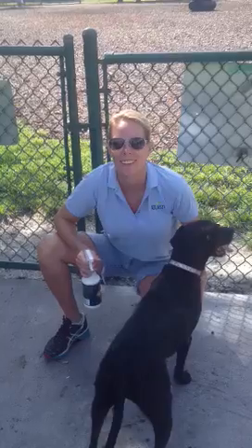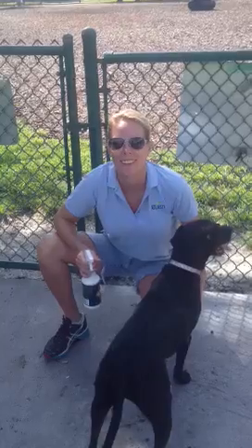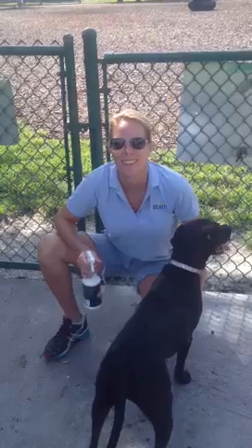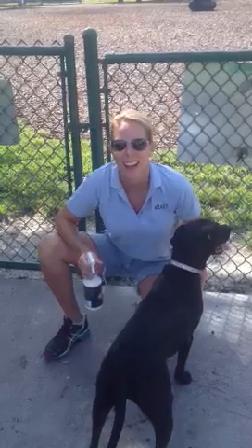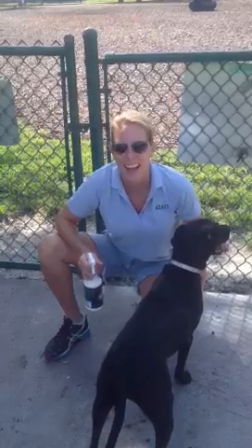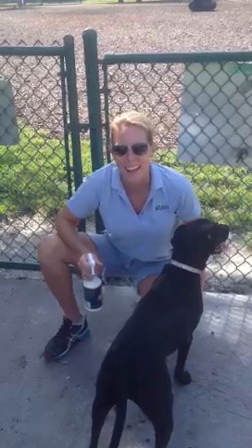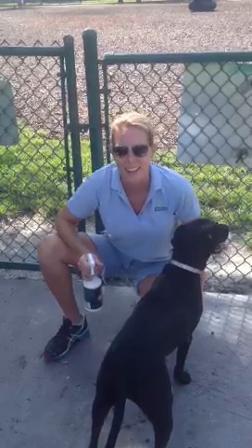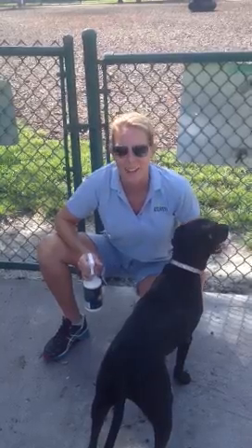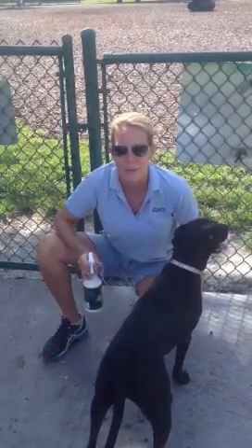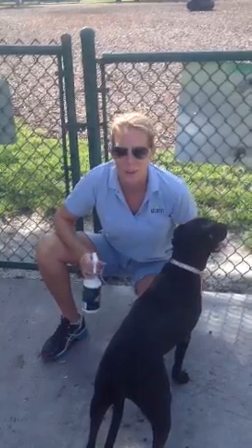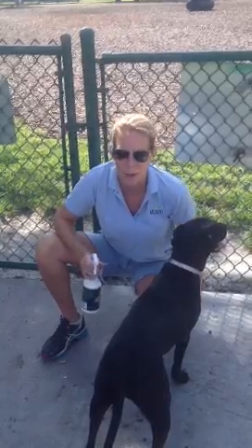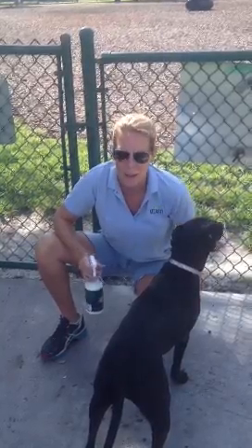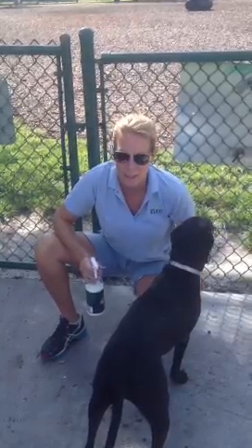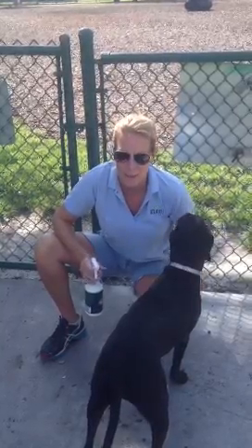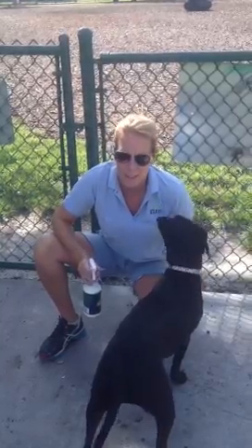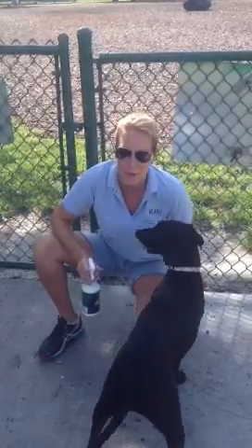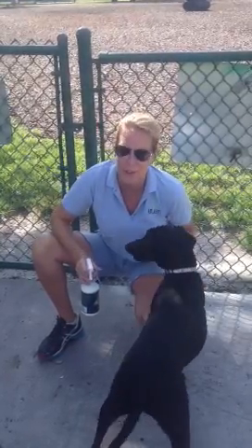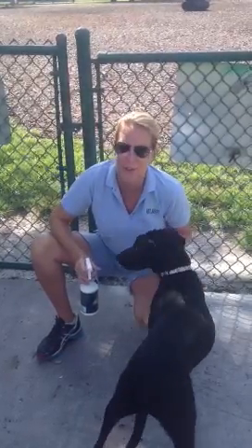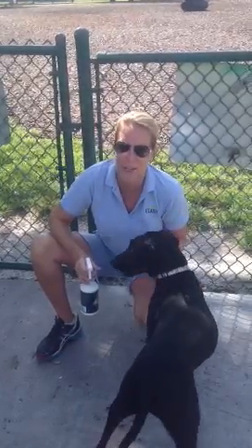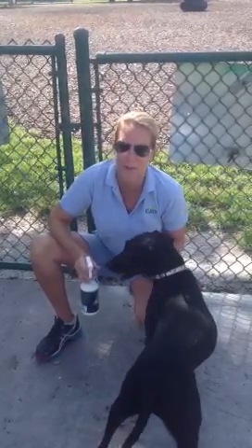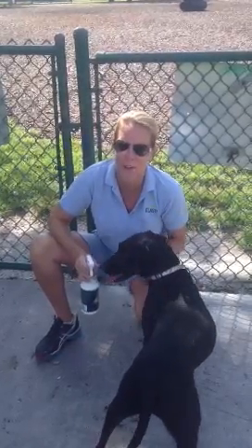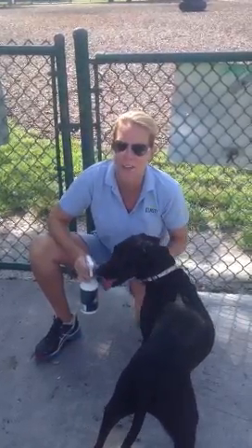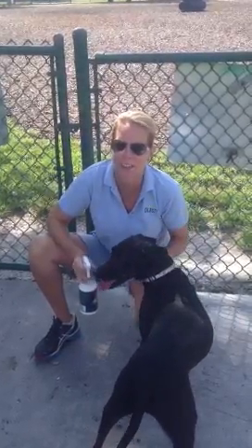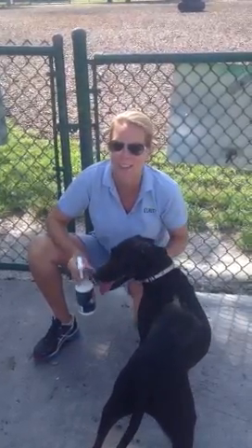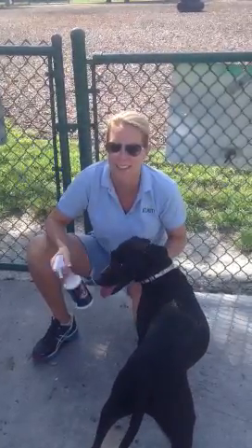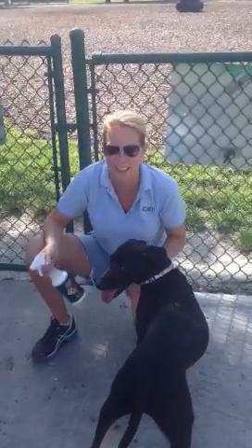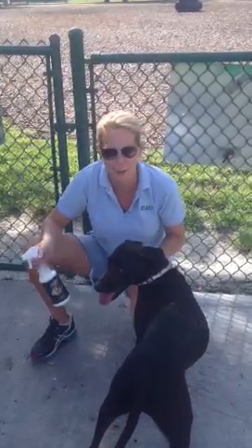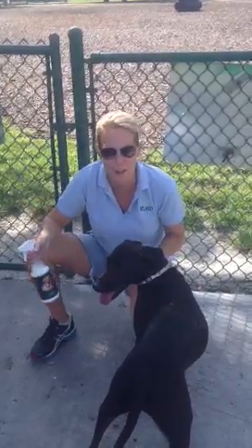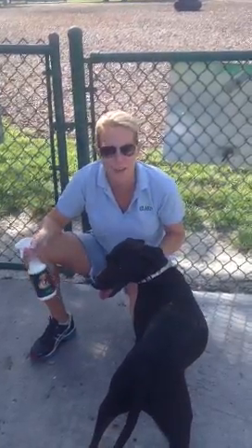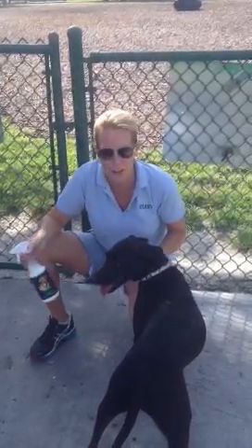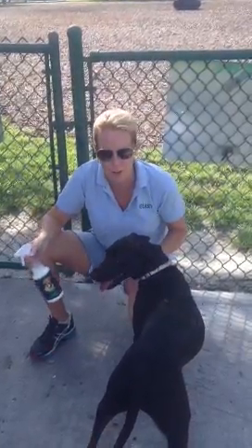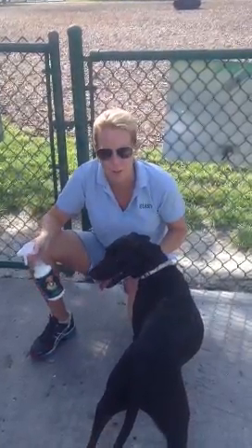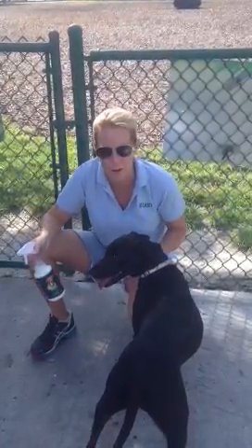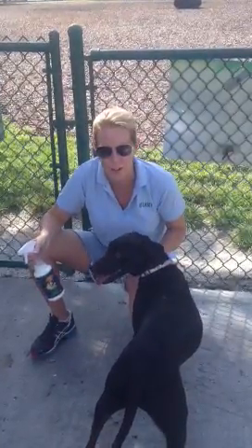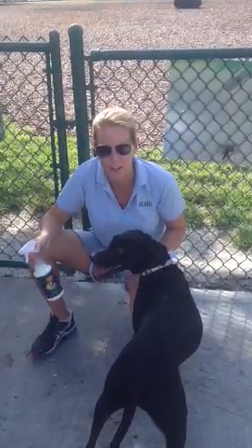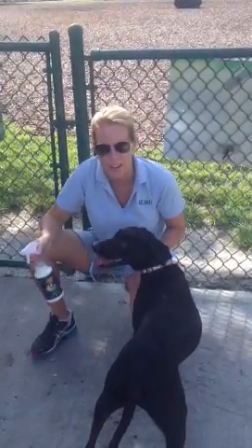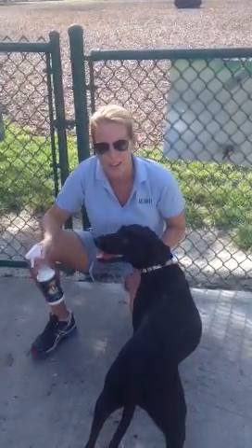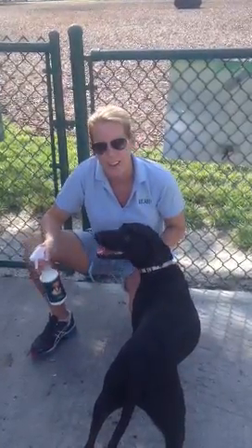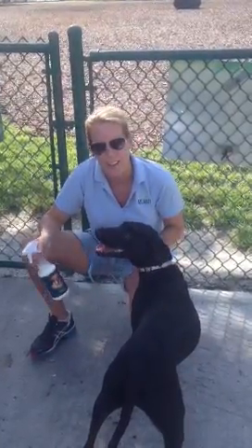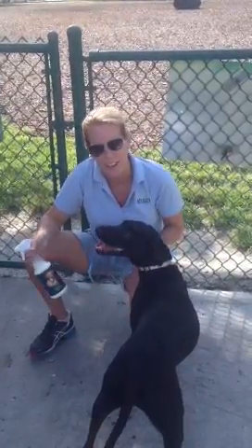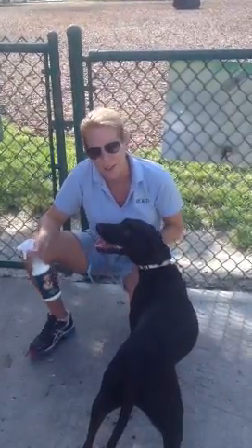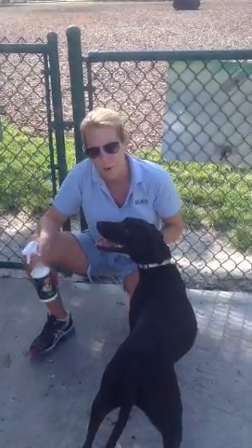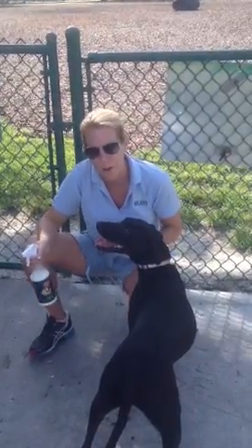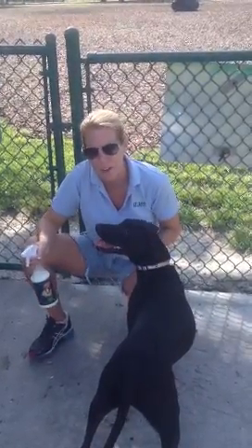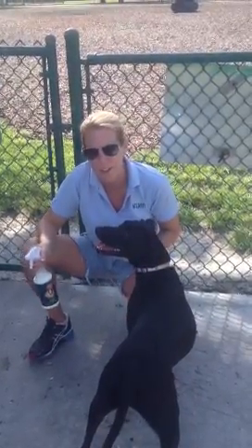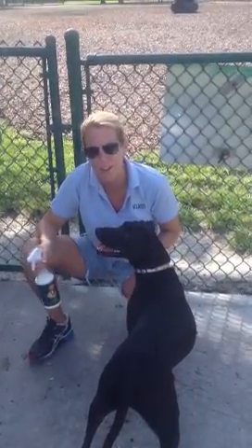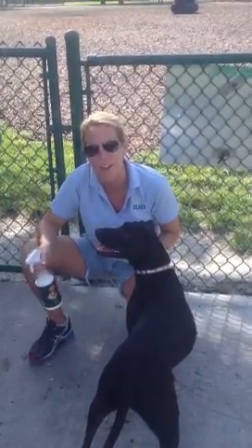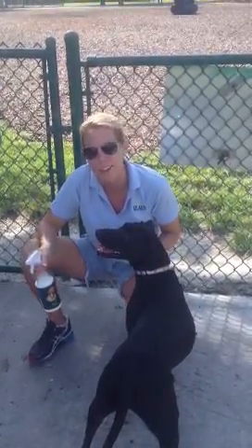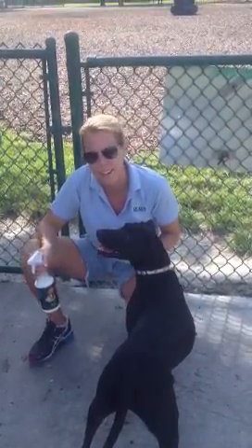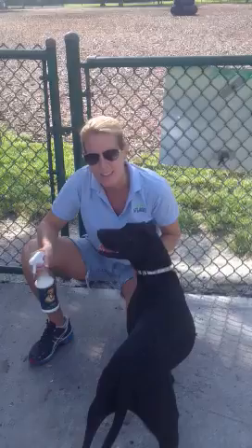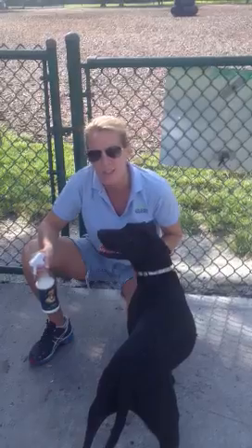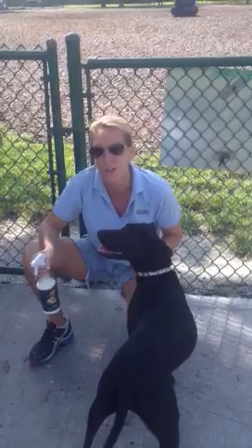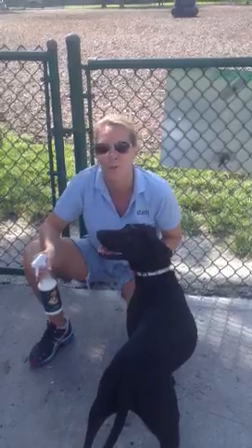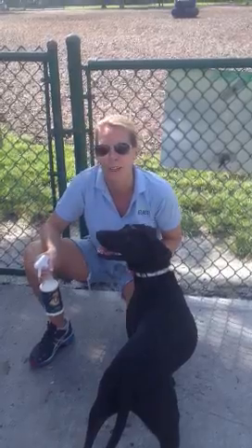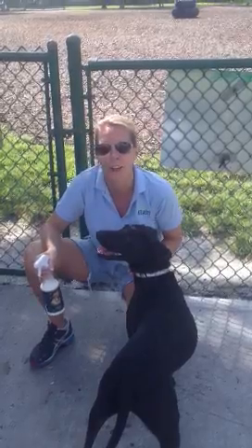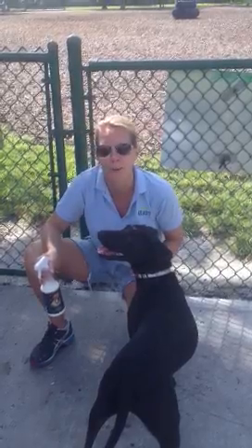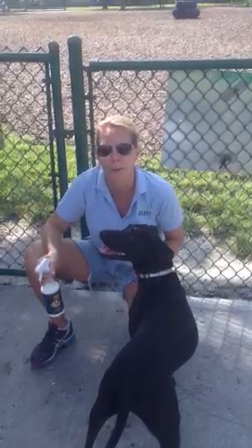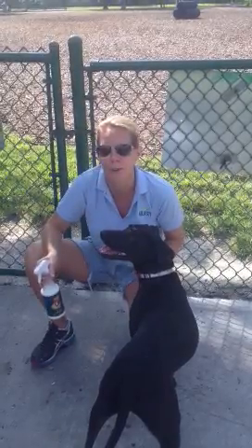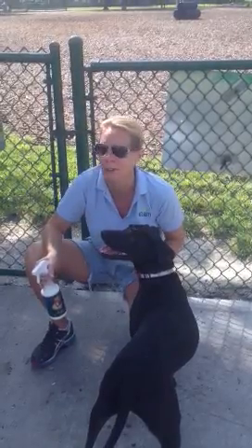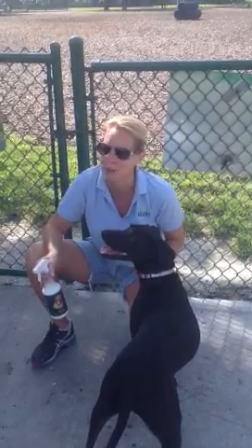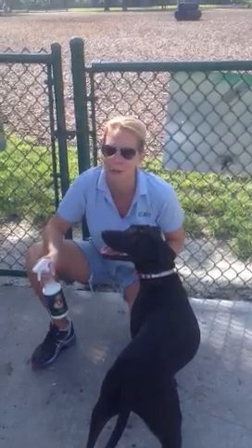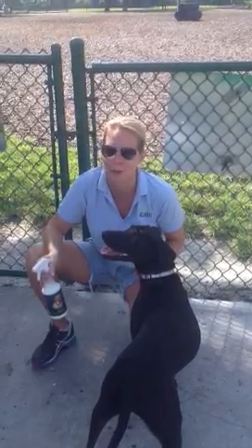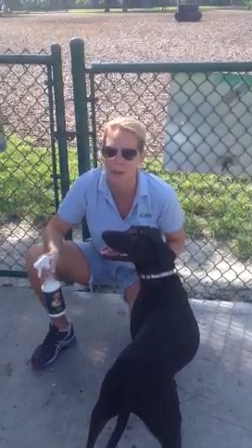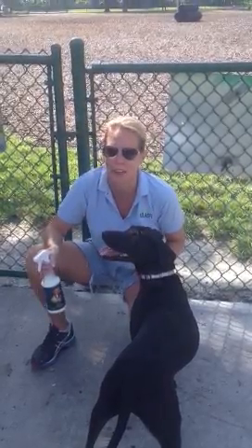Hi, welcome back to Mrs. Rogers' Neighborhood. Today we're at the dog park. At the dog park, there's lots of things you can bring home with you that you don't want.